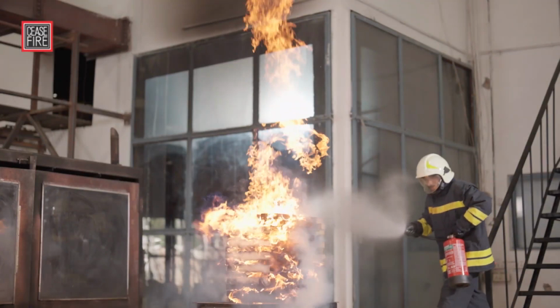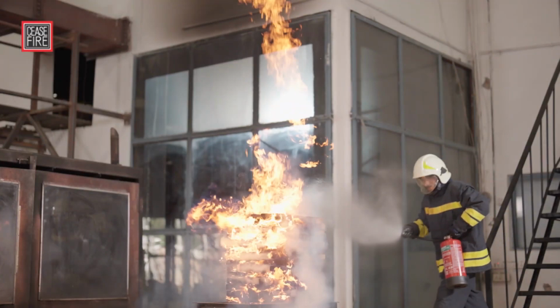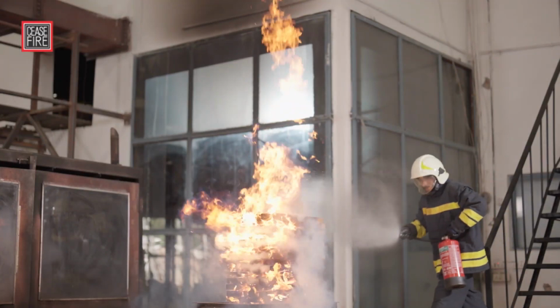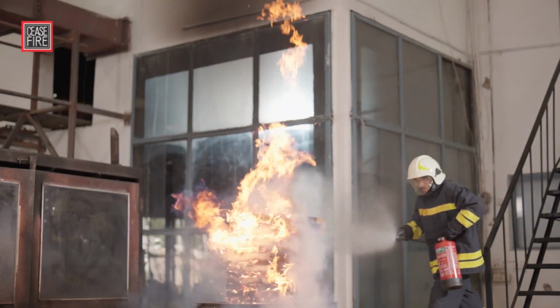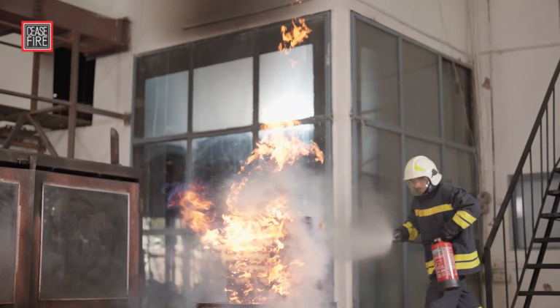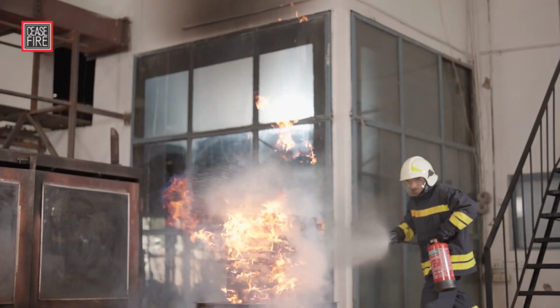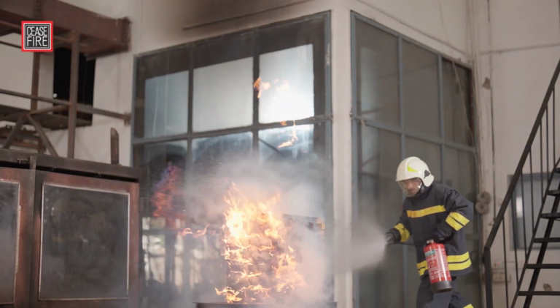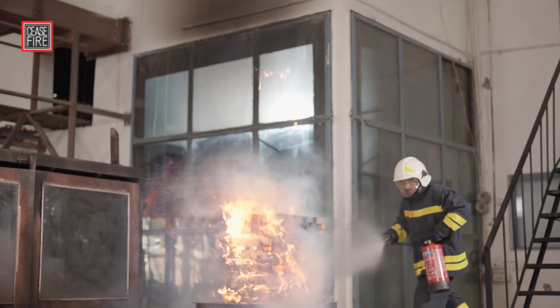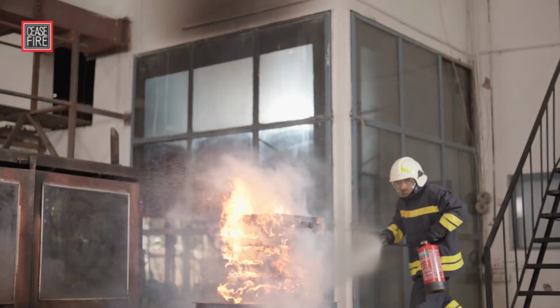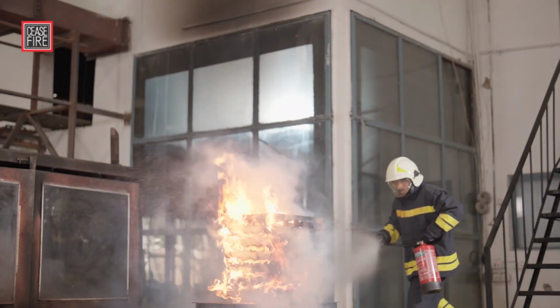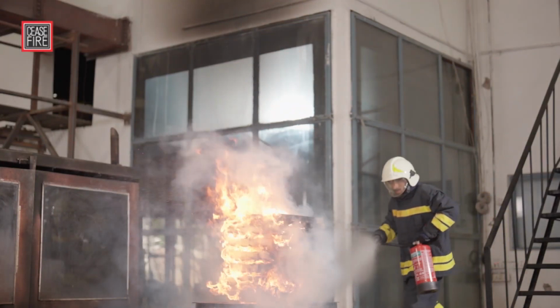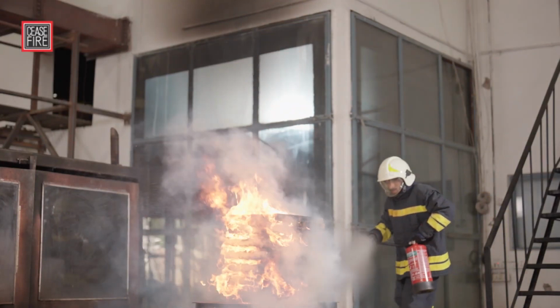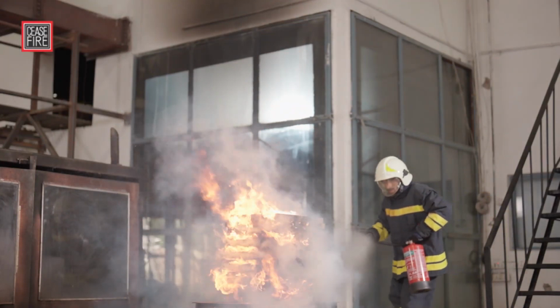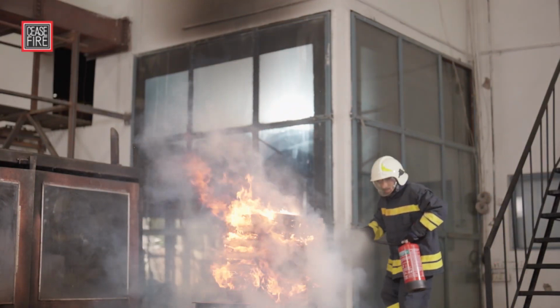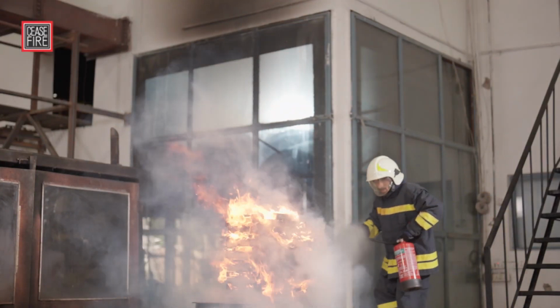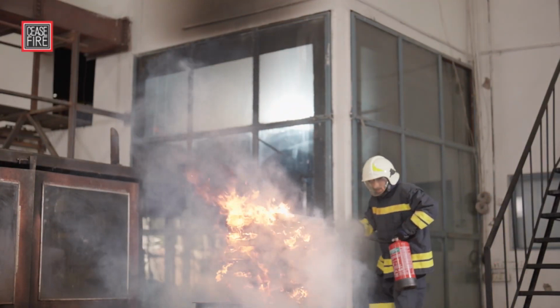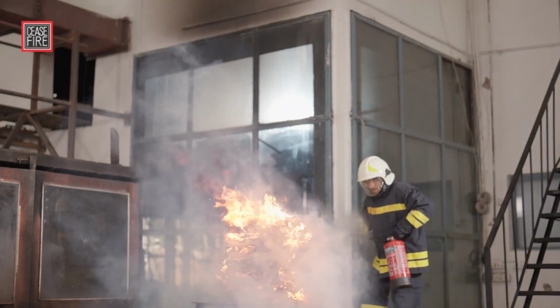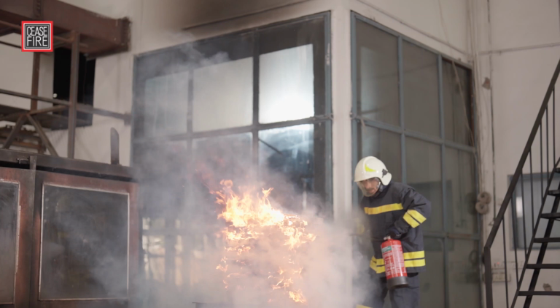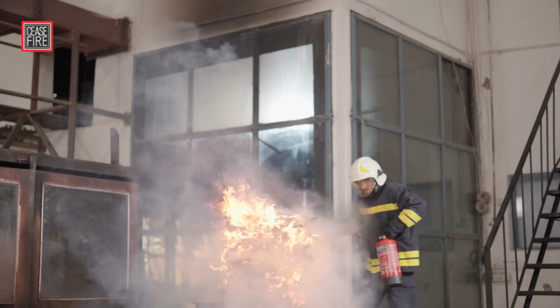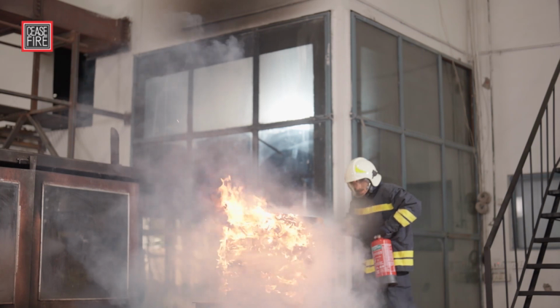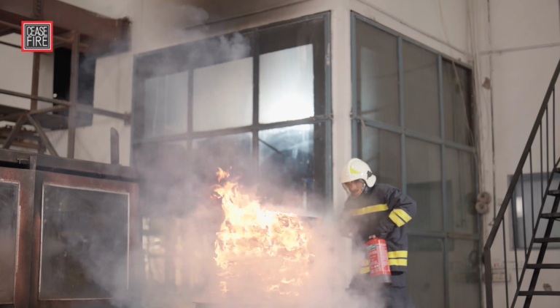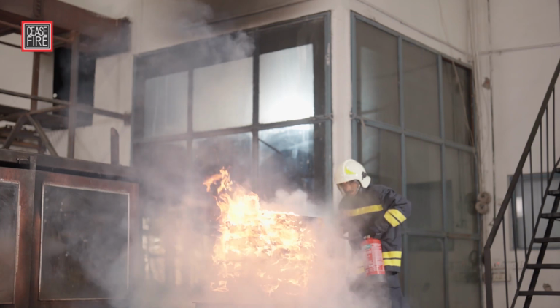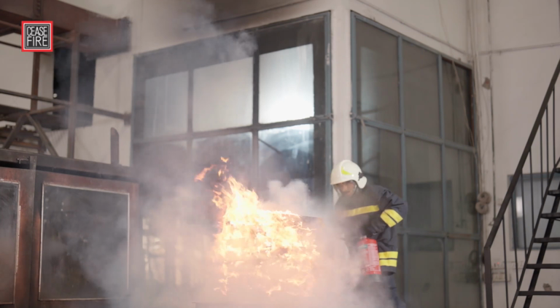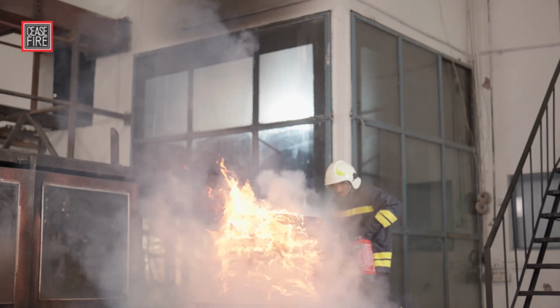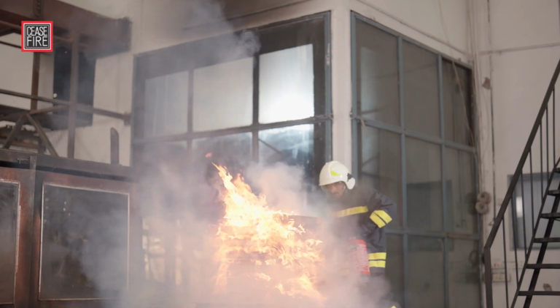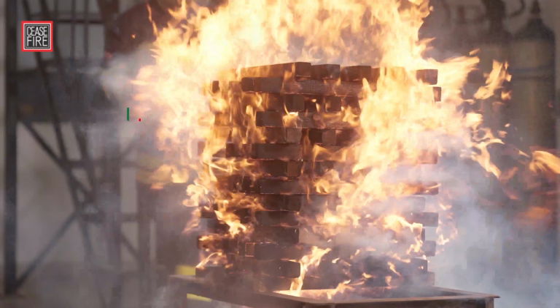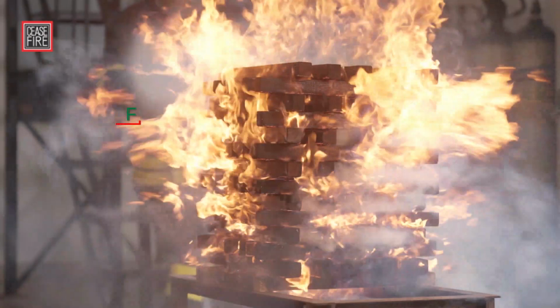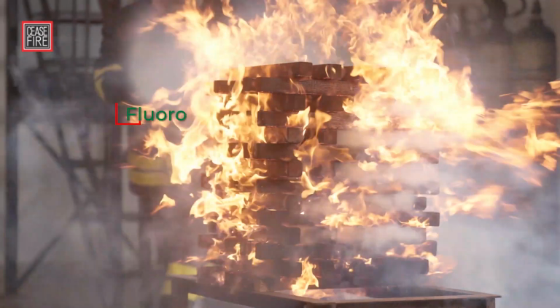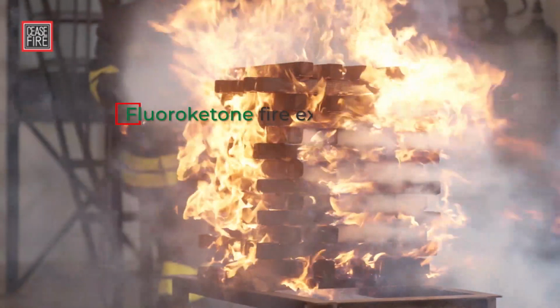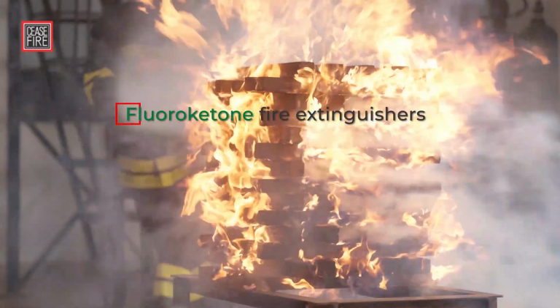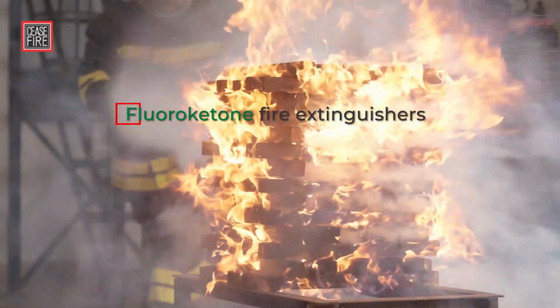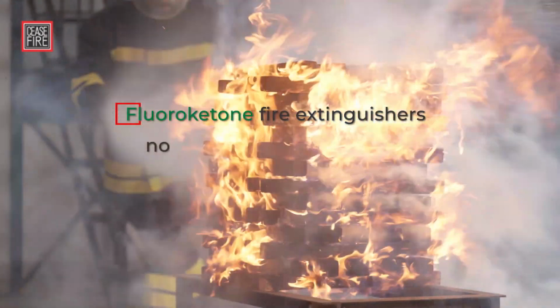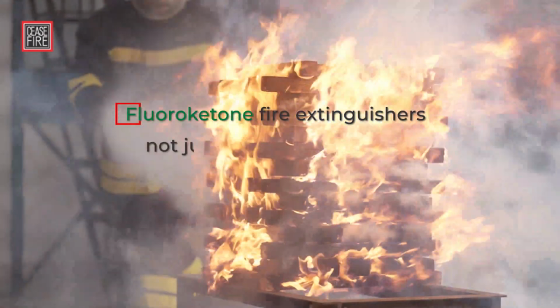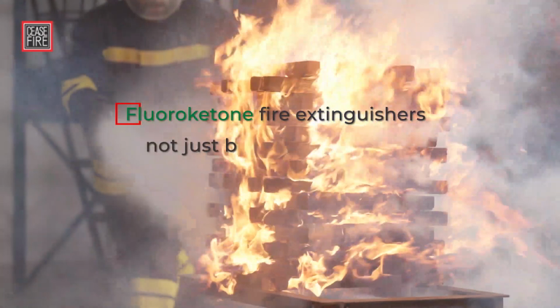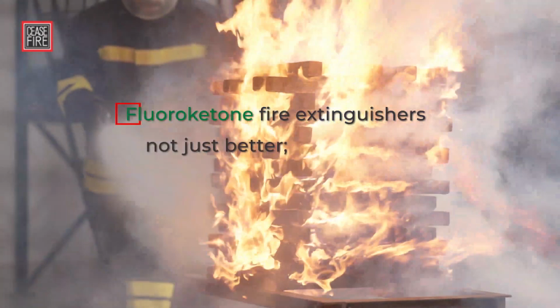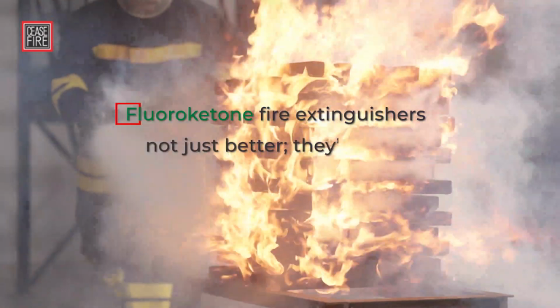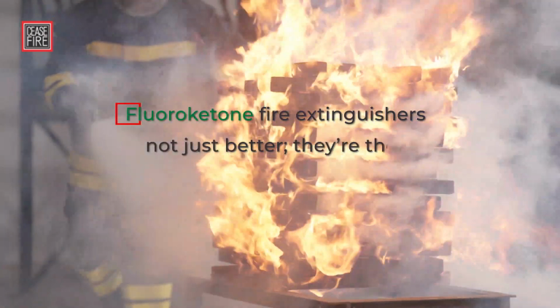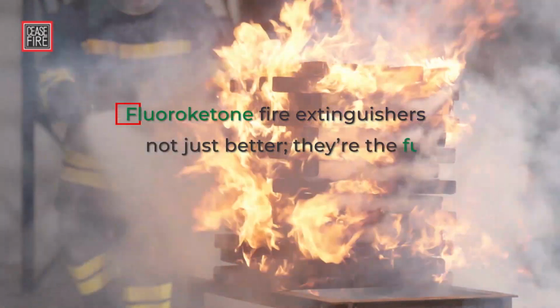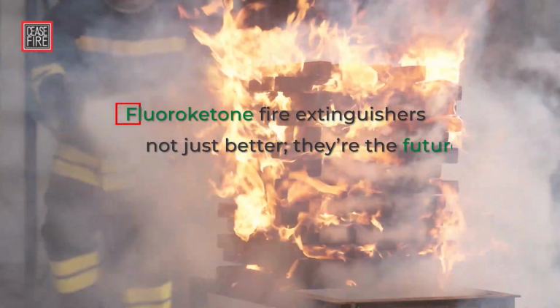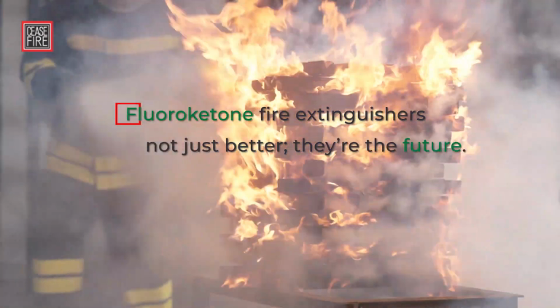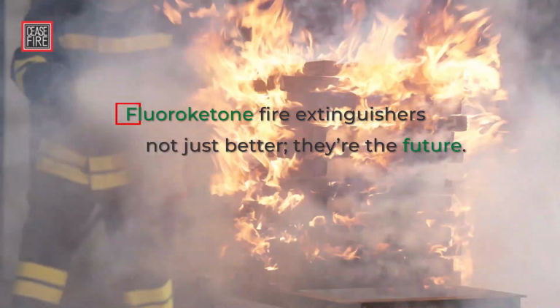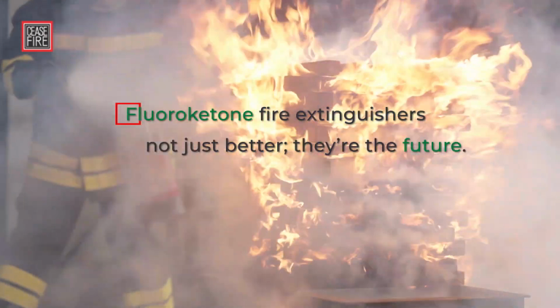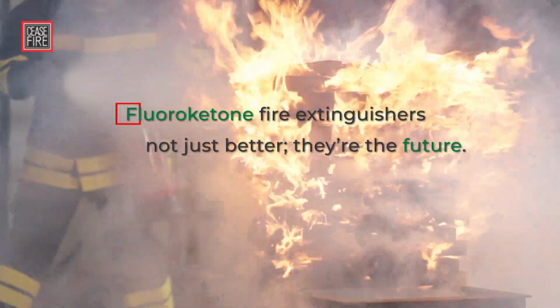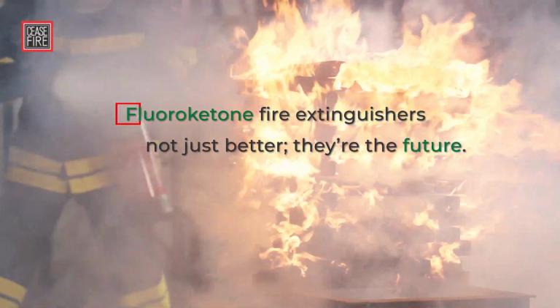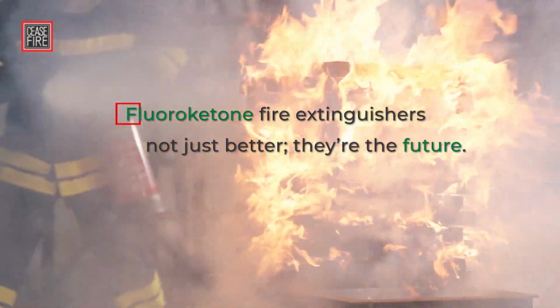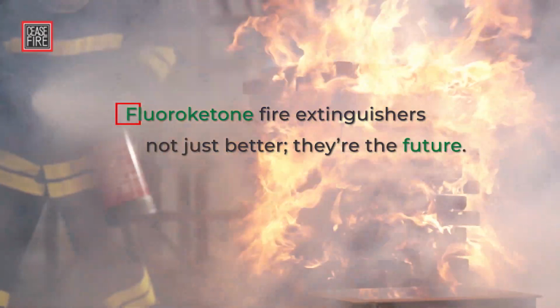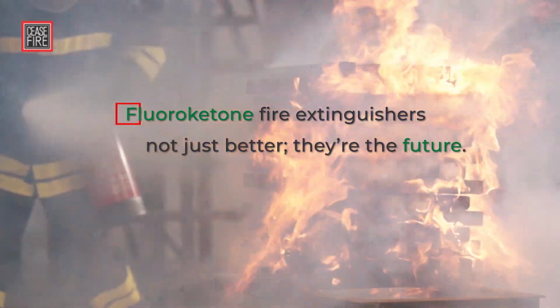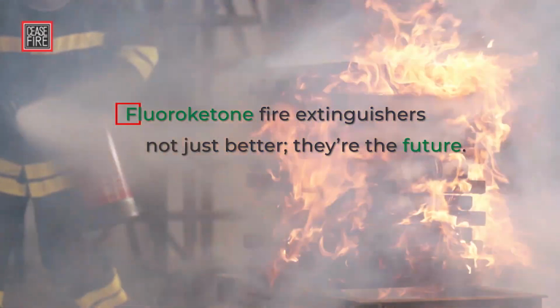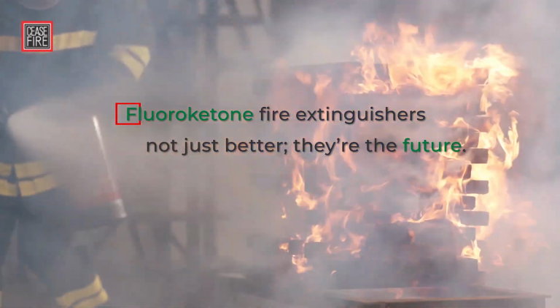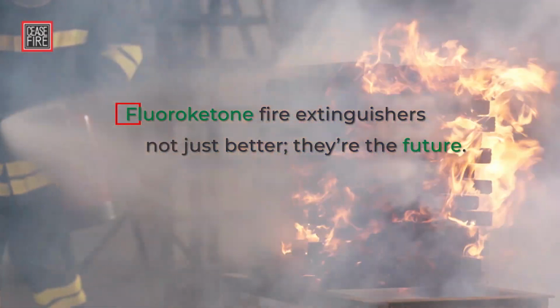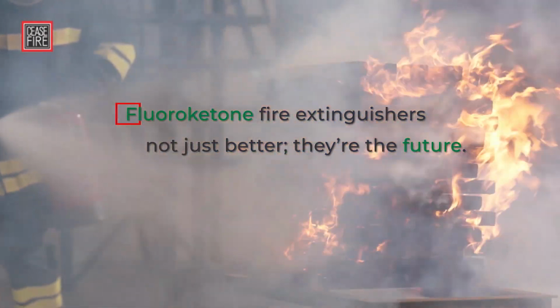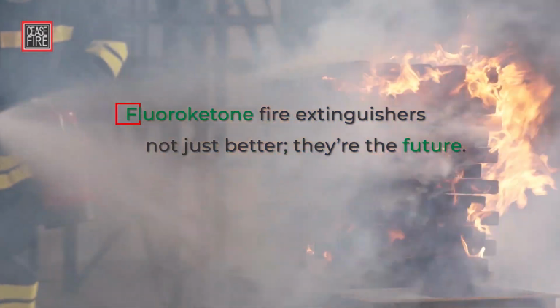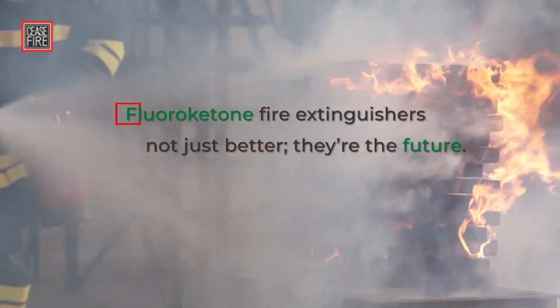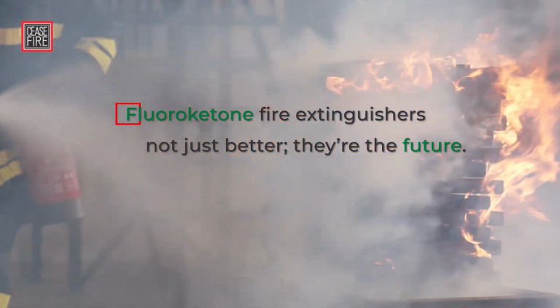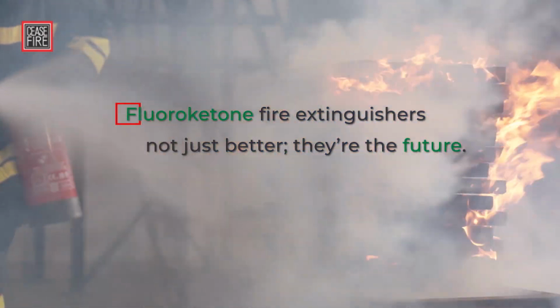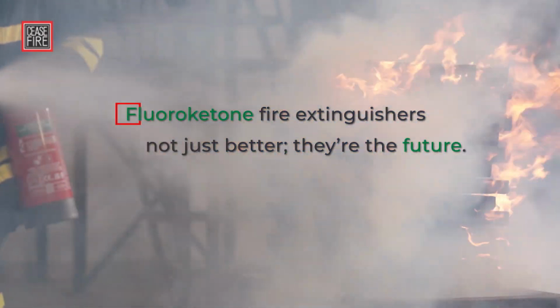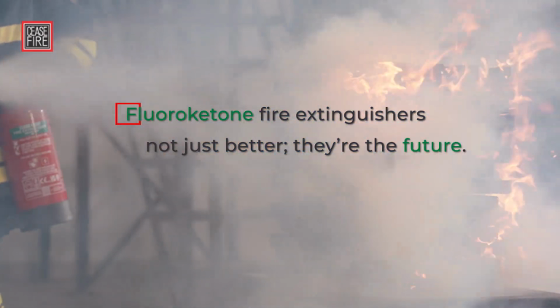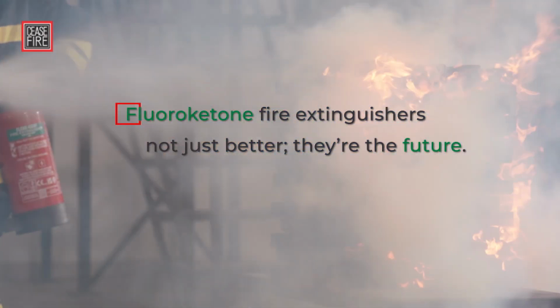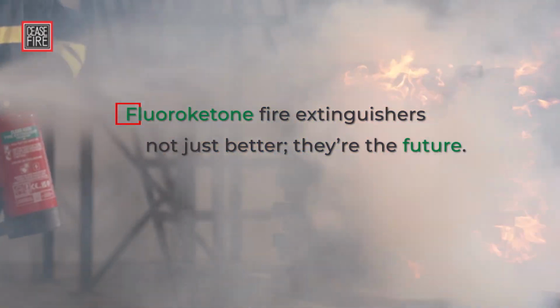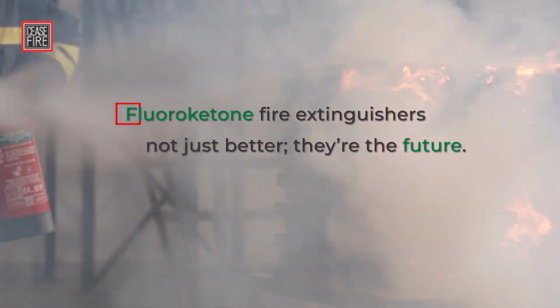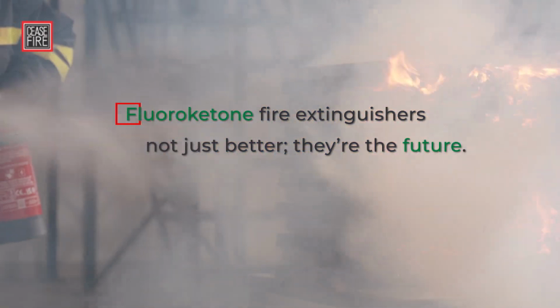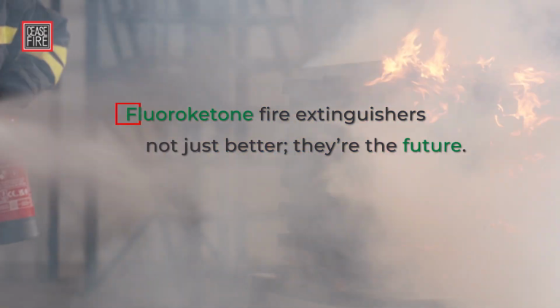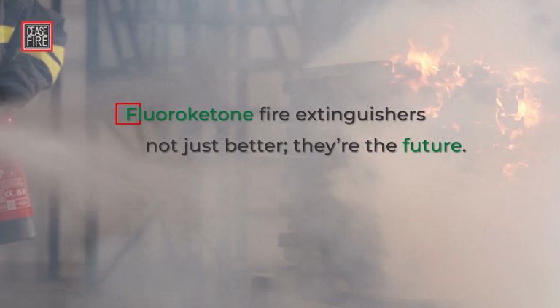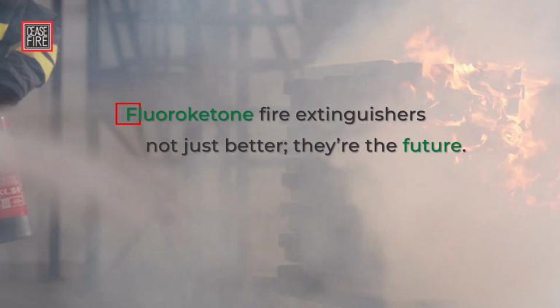Fluoroketone-based extinguishers ensure safety without compromise. They're not just better, they're the future.